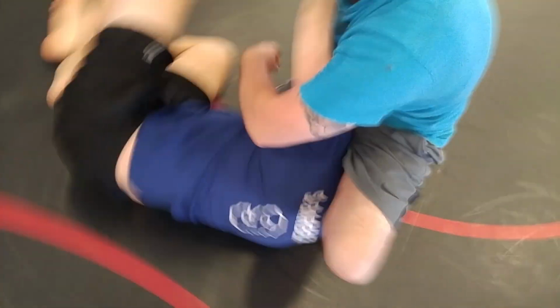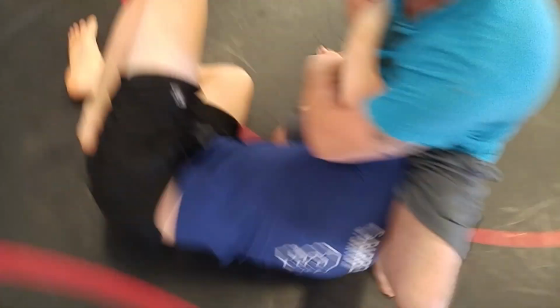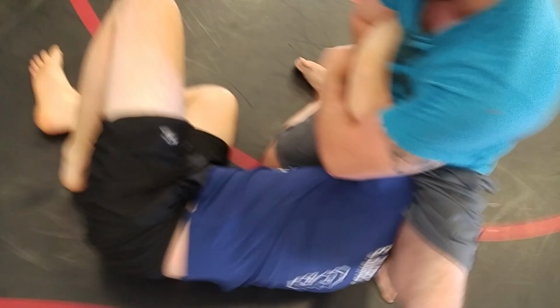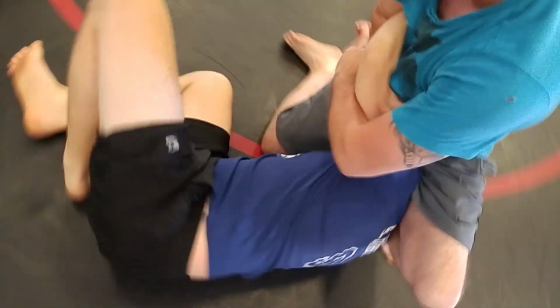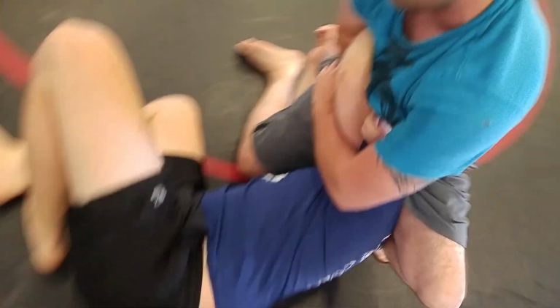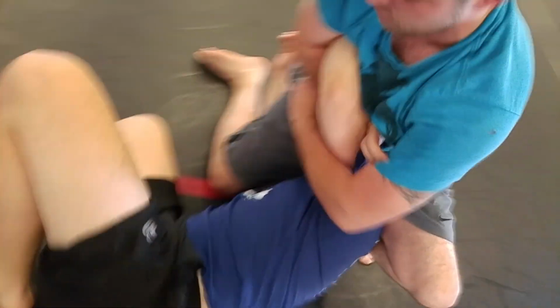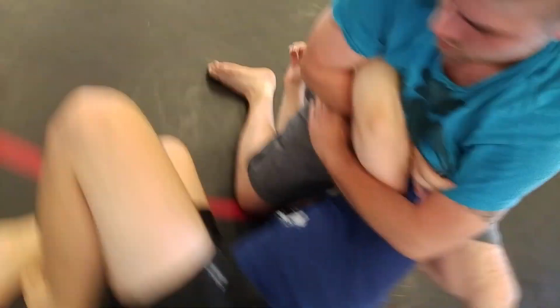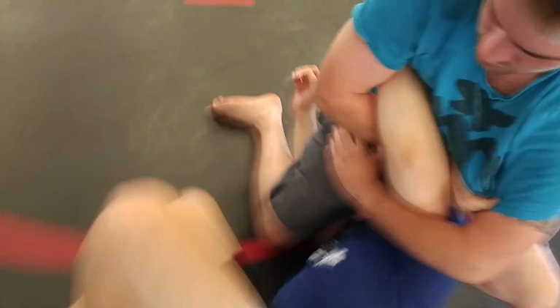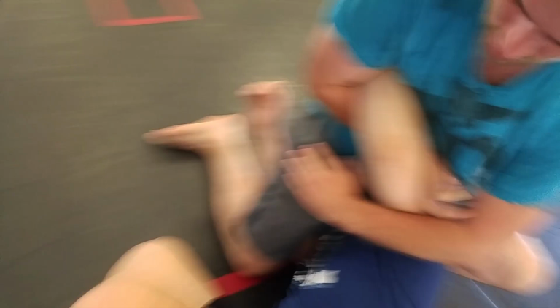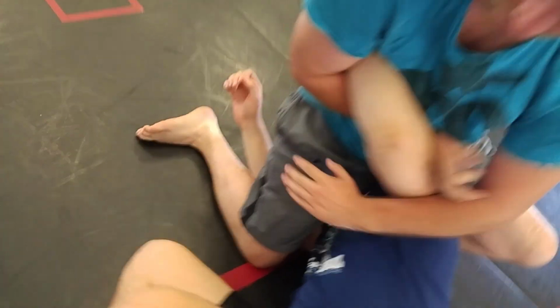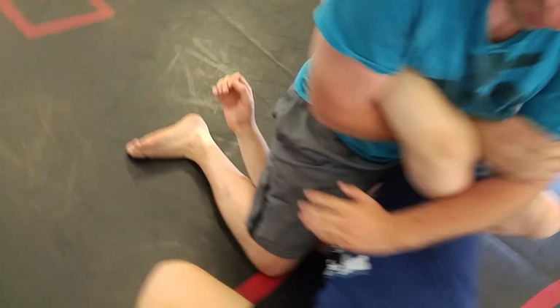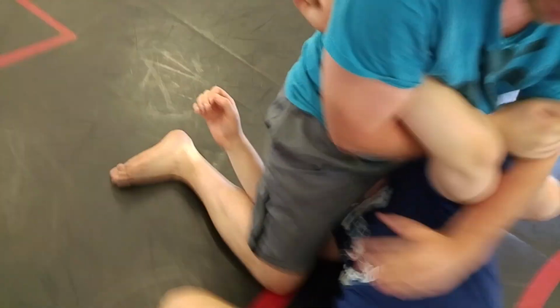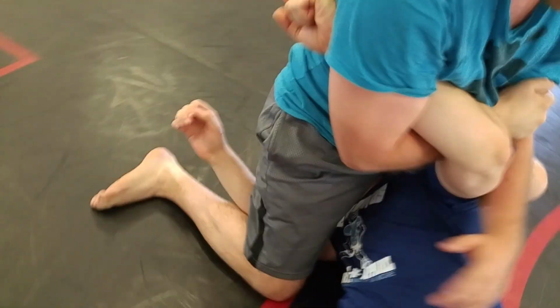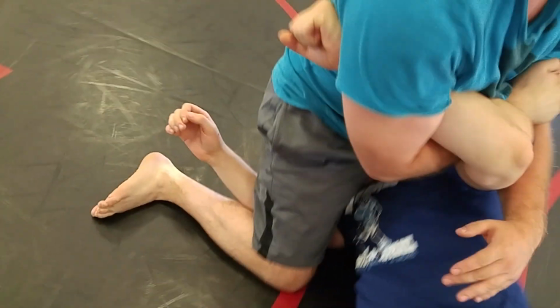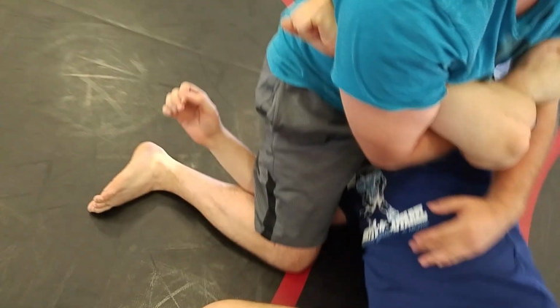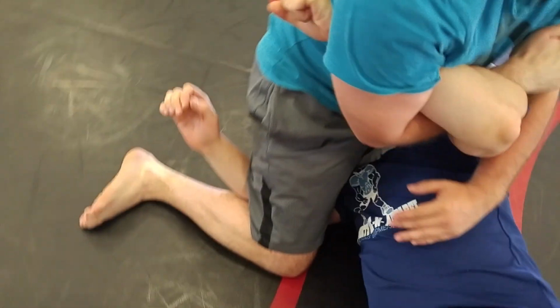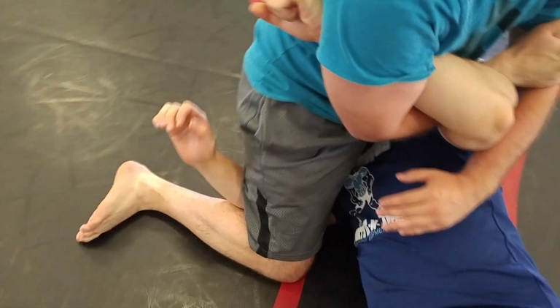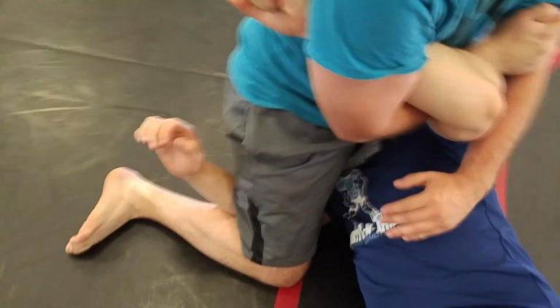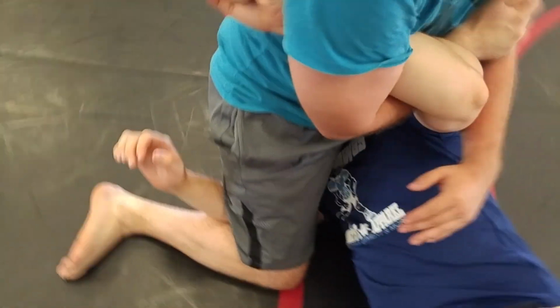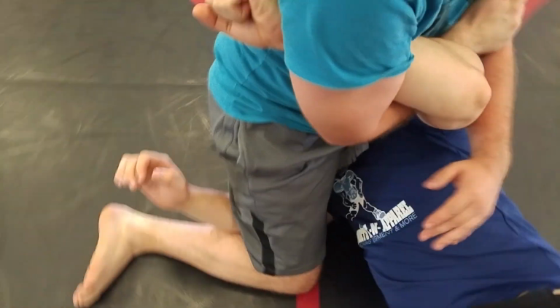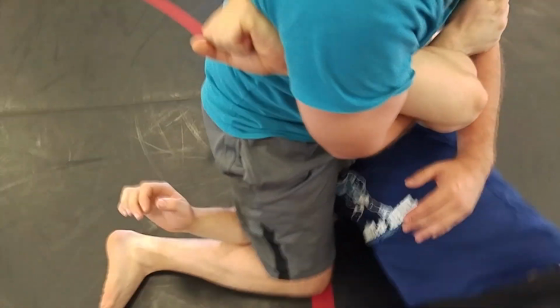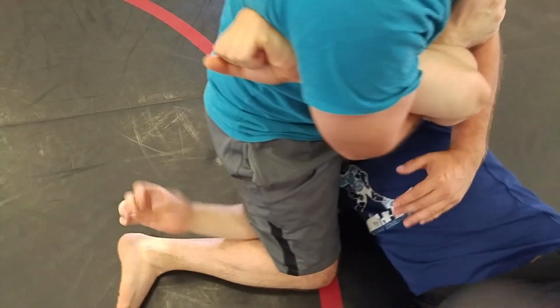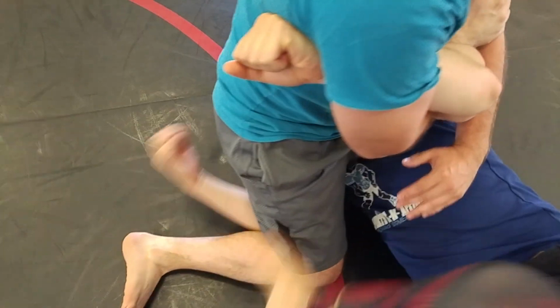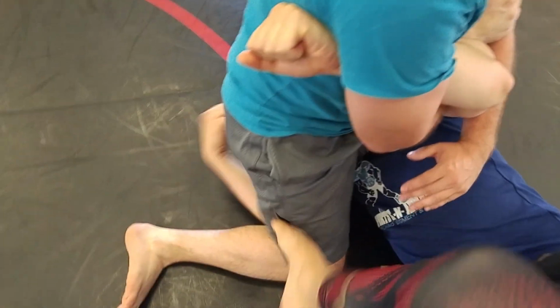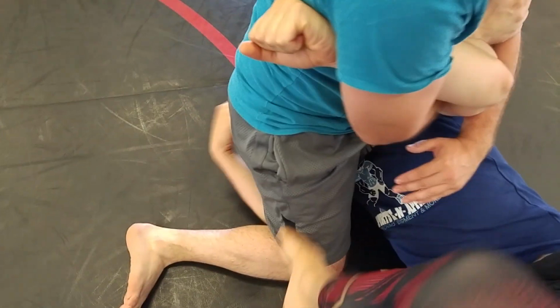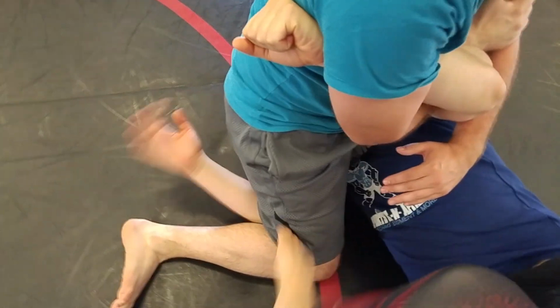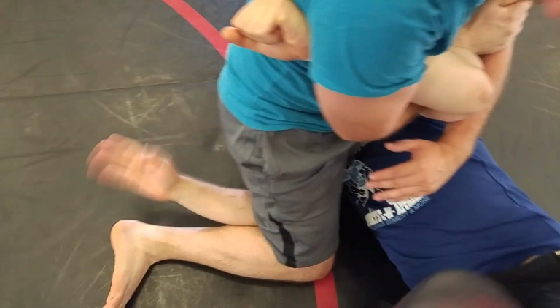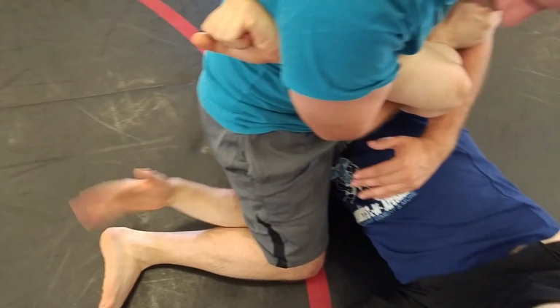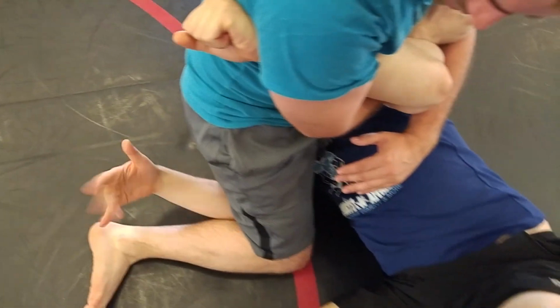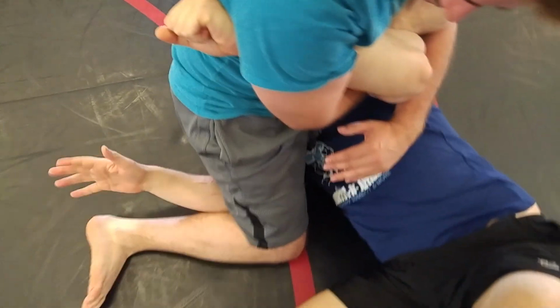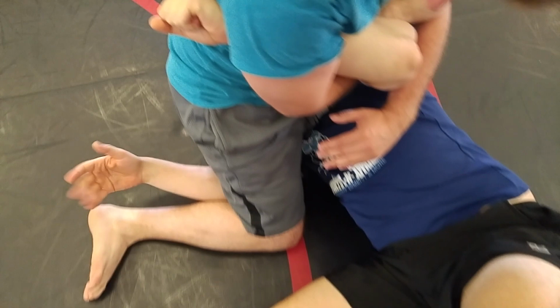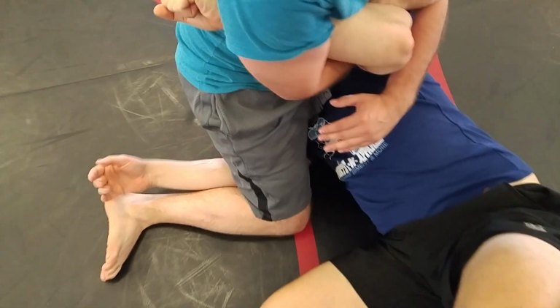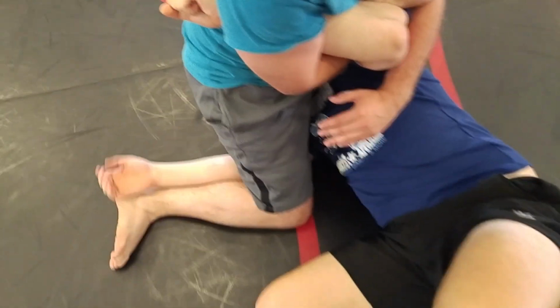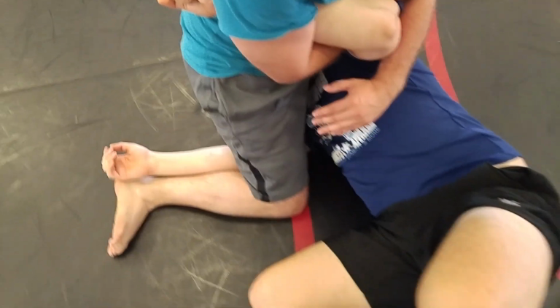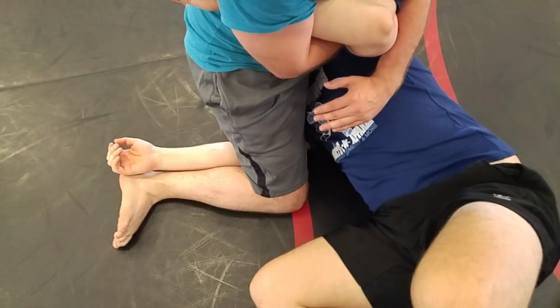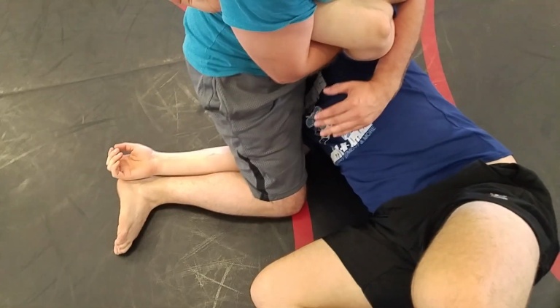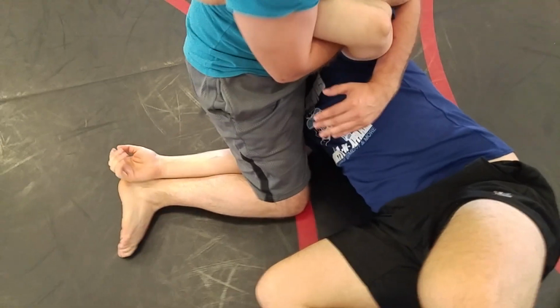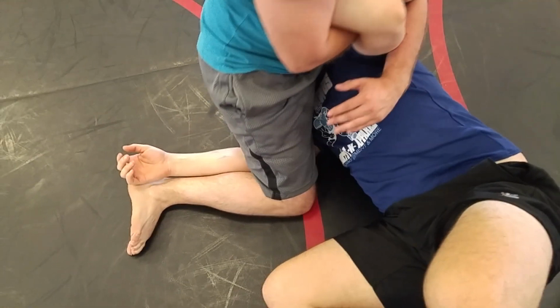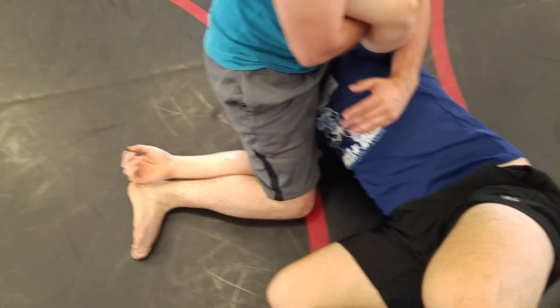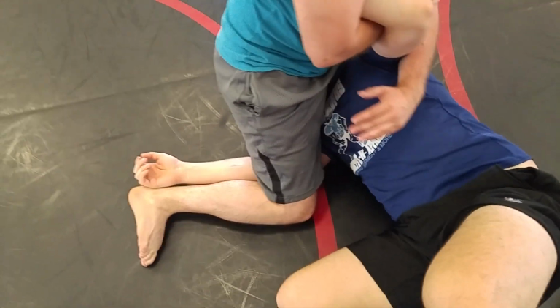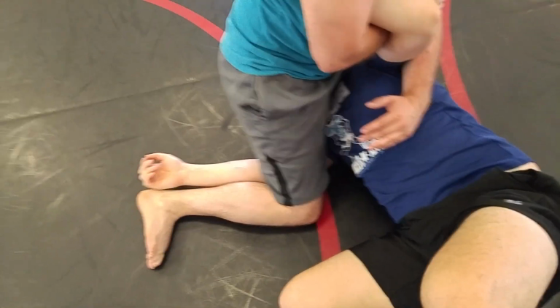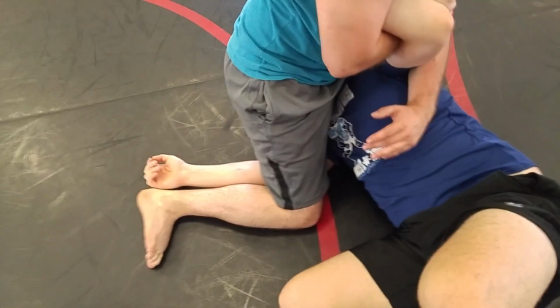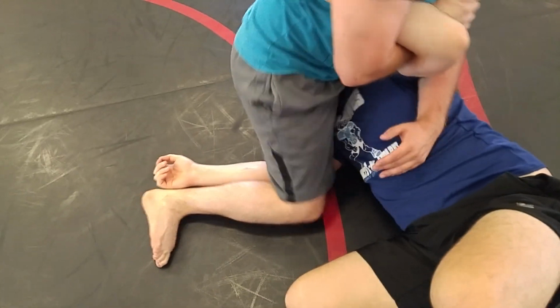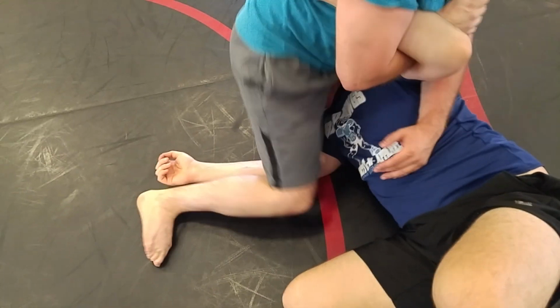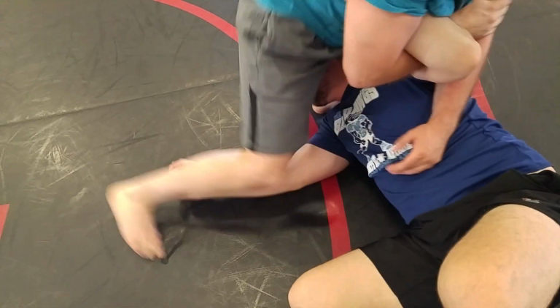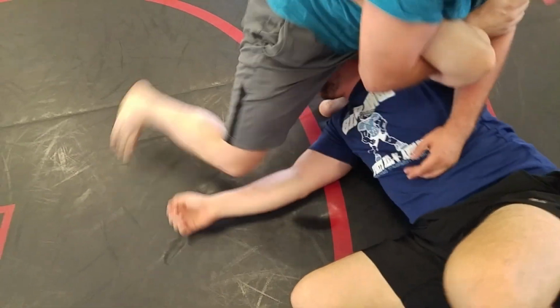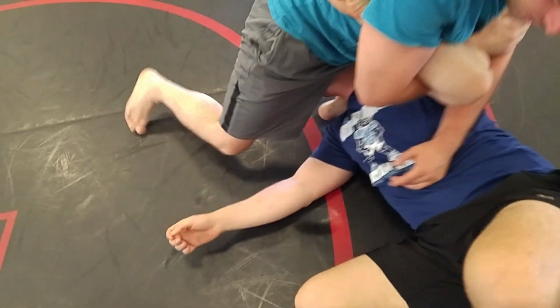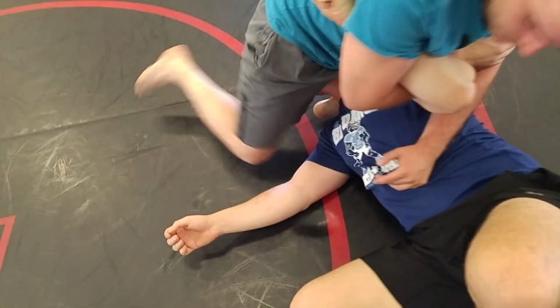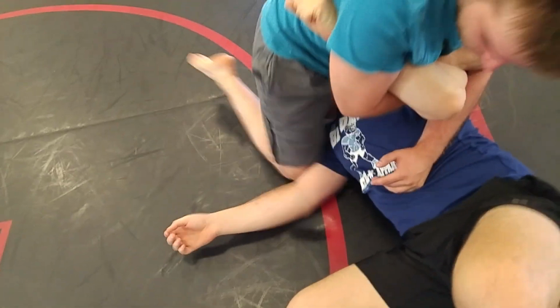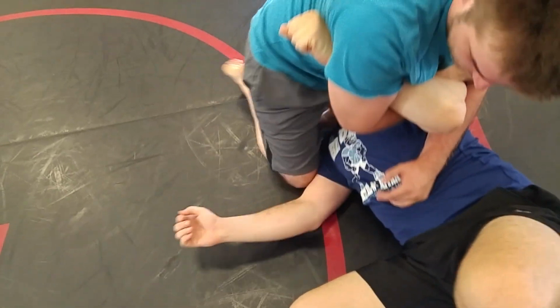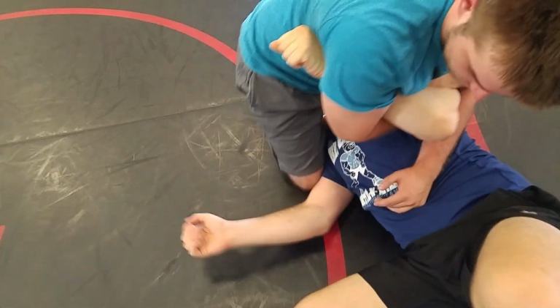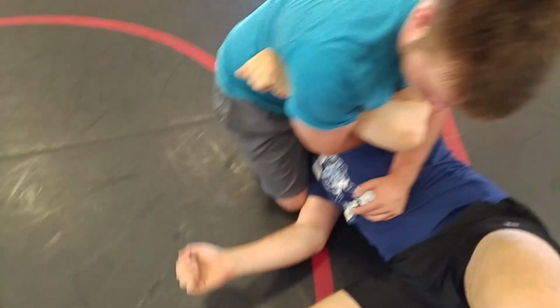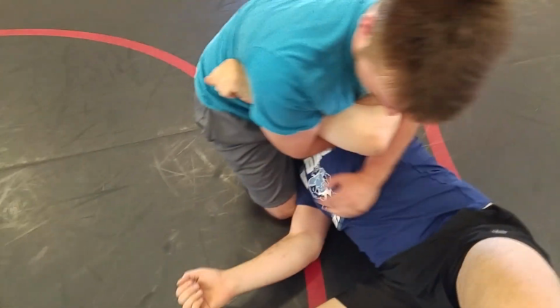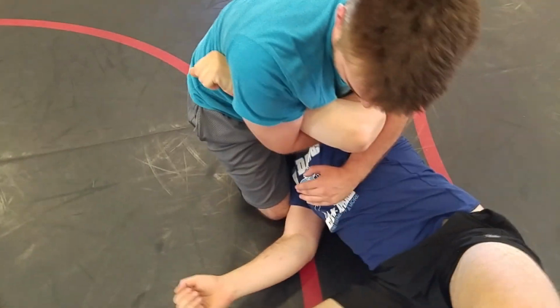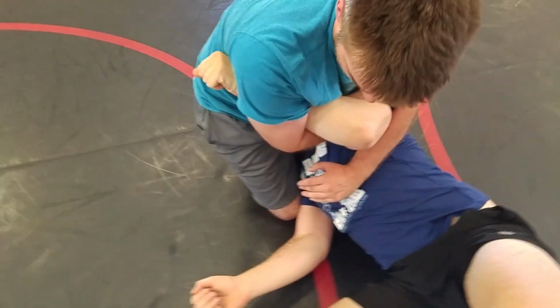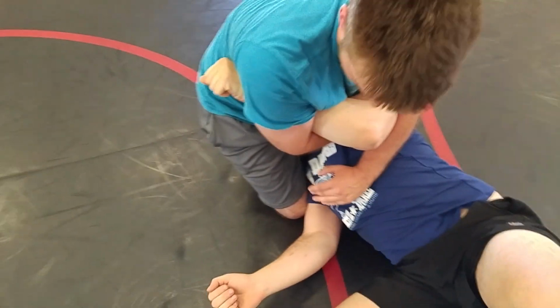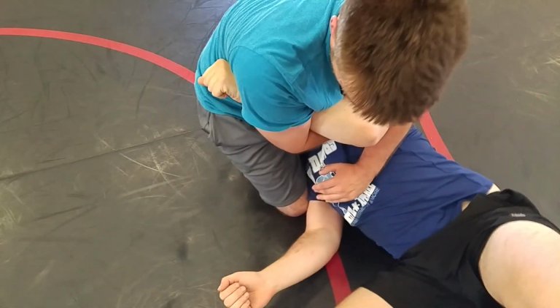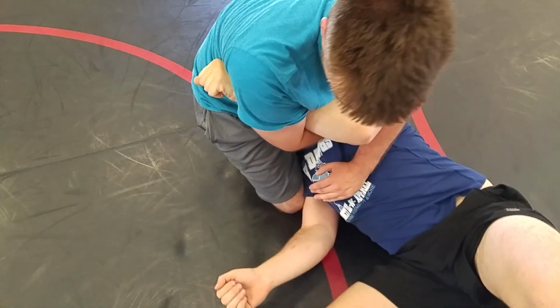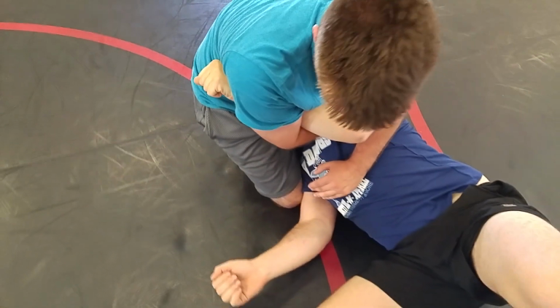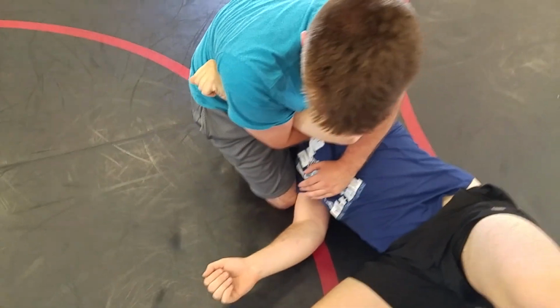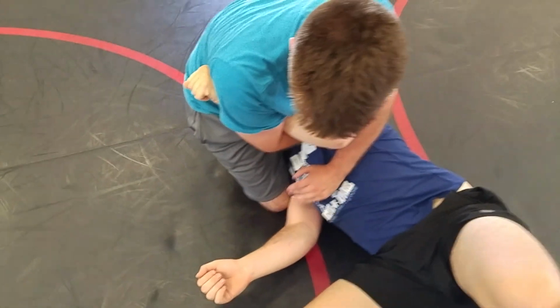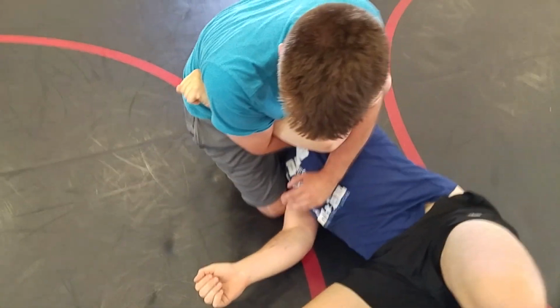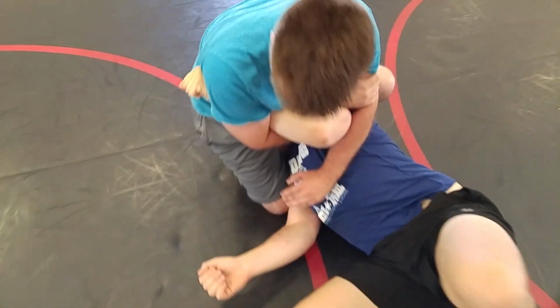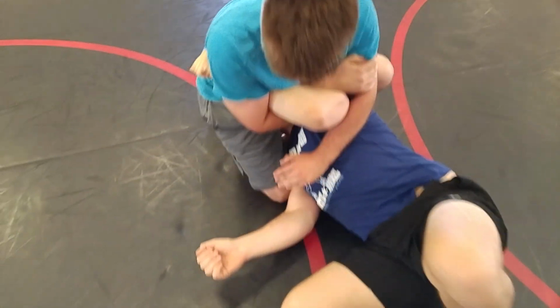Now we don't want that arm trapped in there this time. On this side? Yep. Get that knee over his shoulder. So you're just nuts on his head.